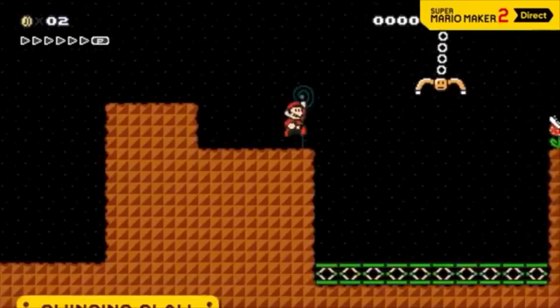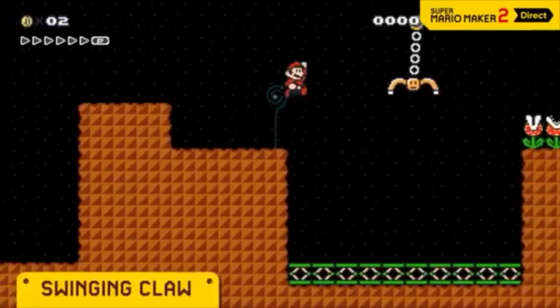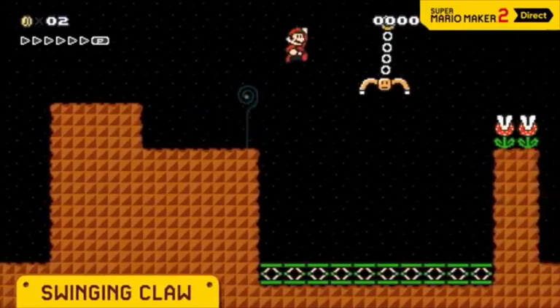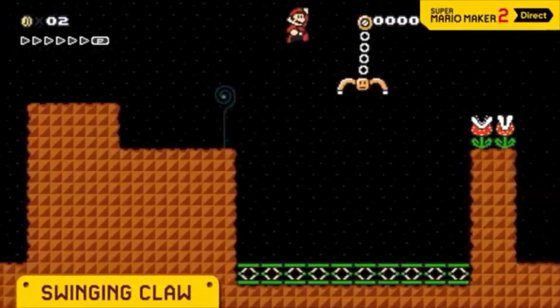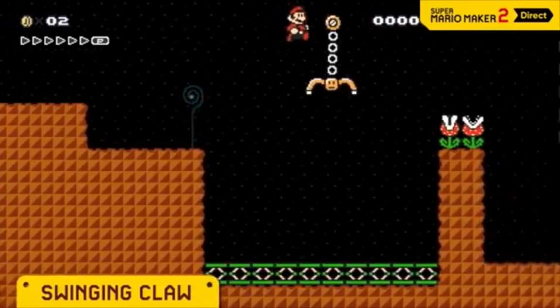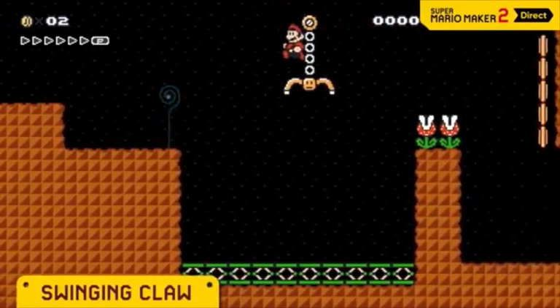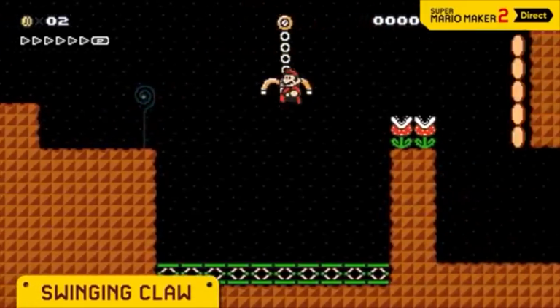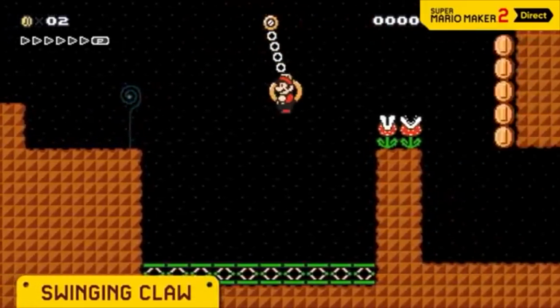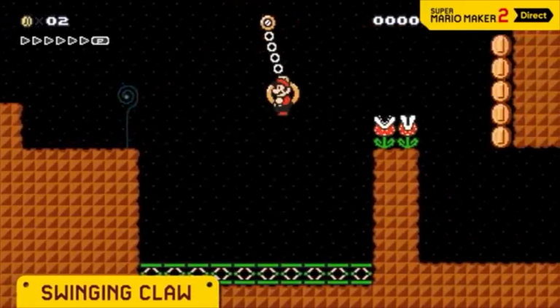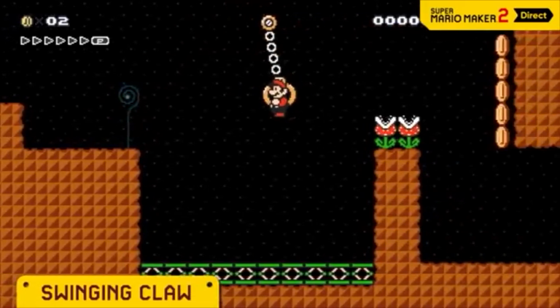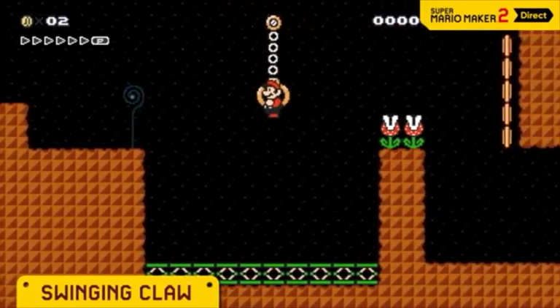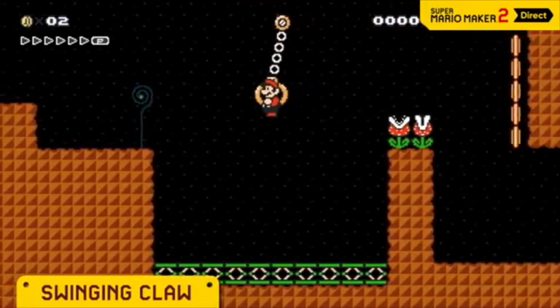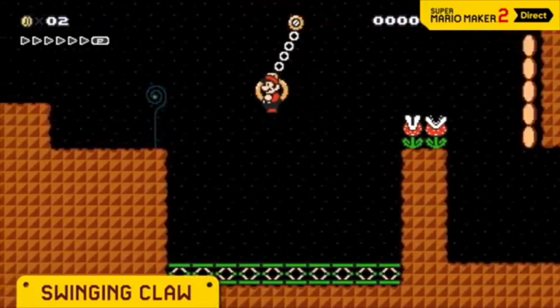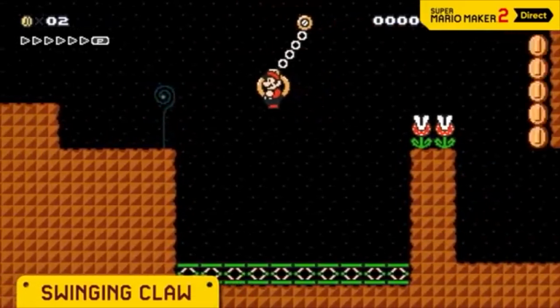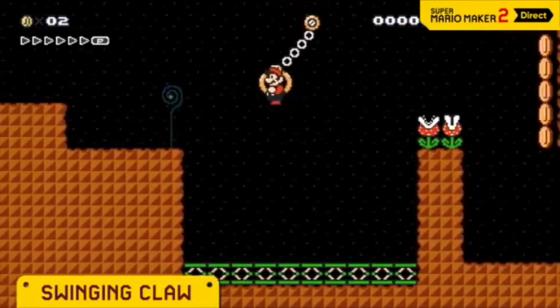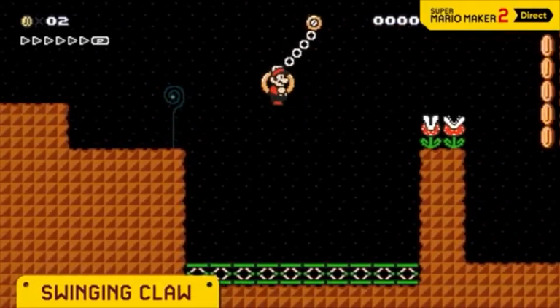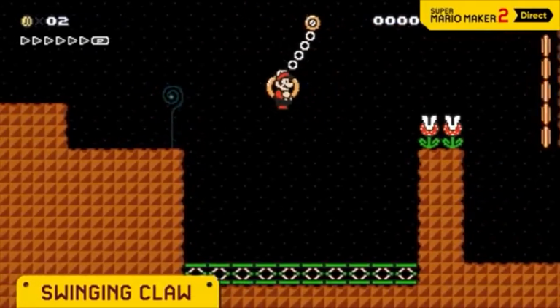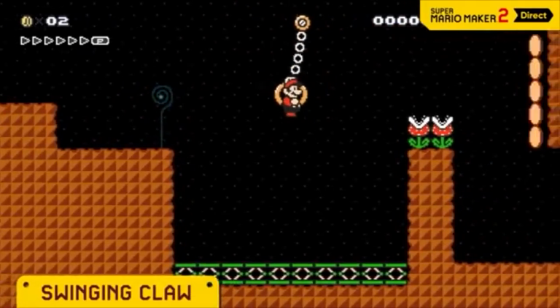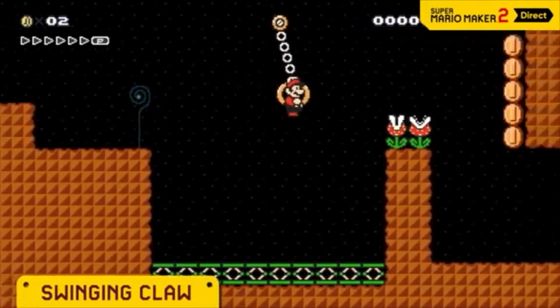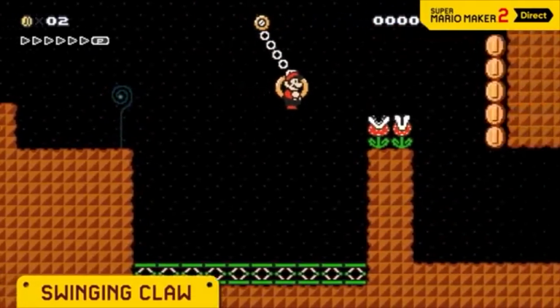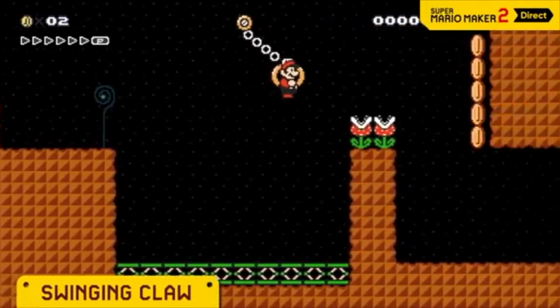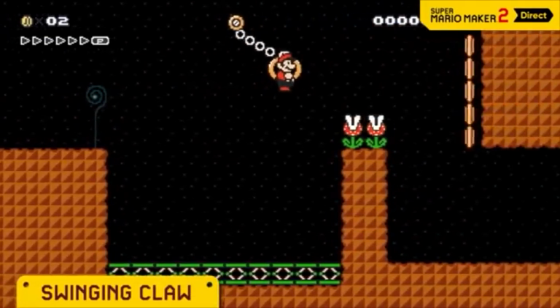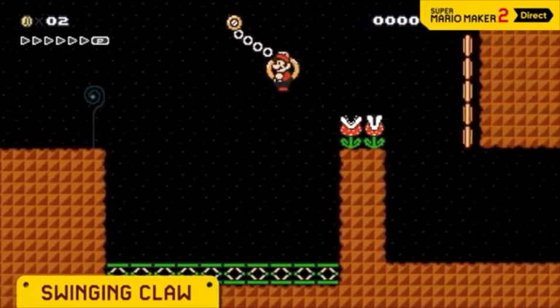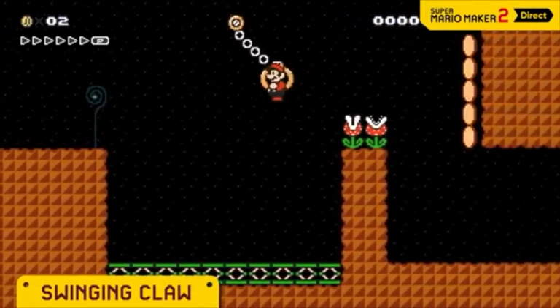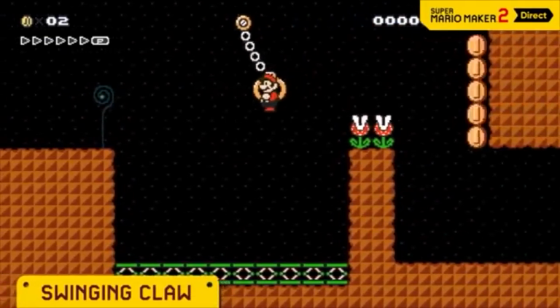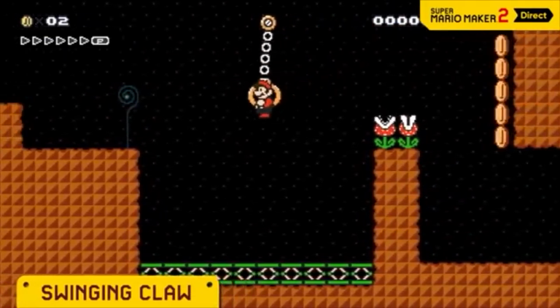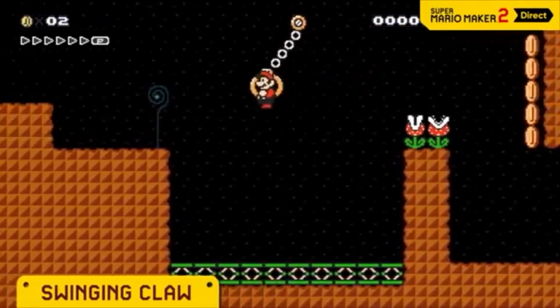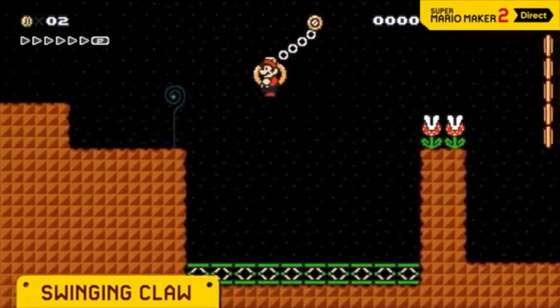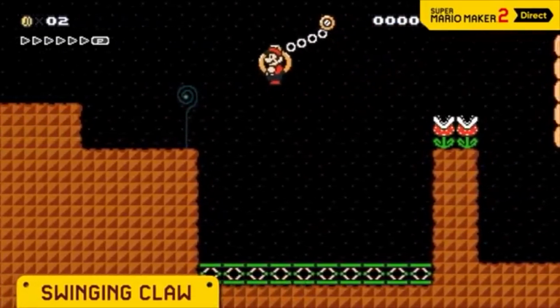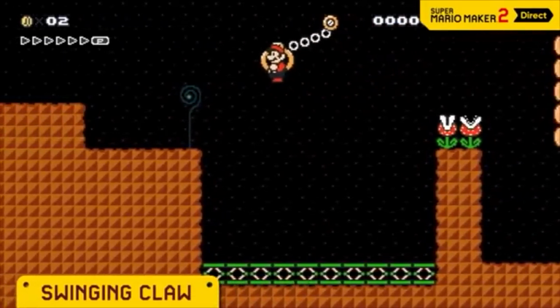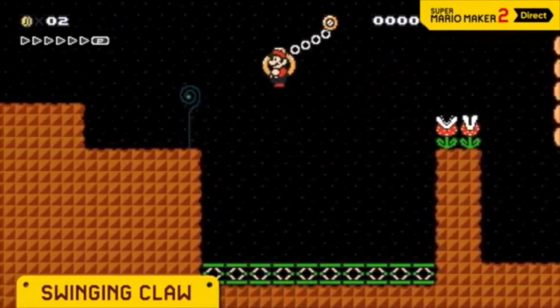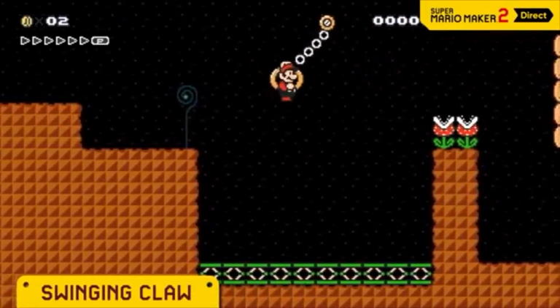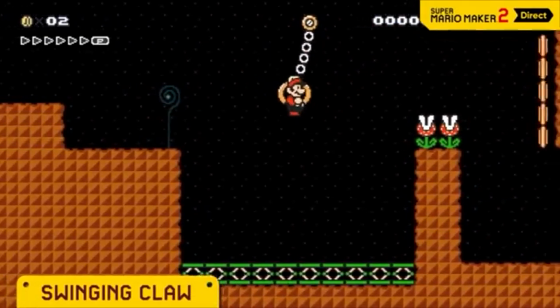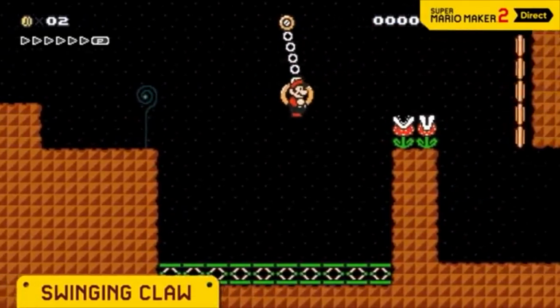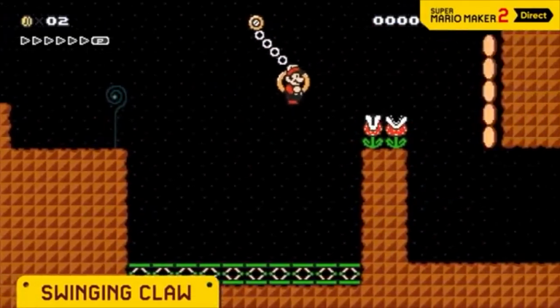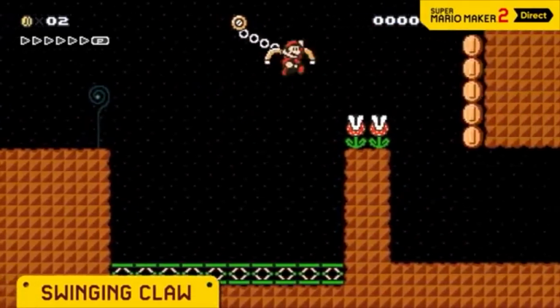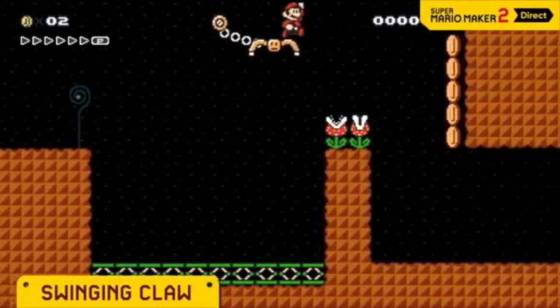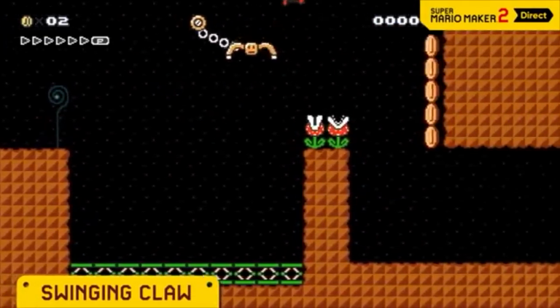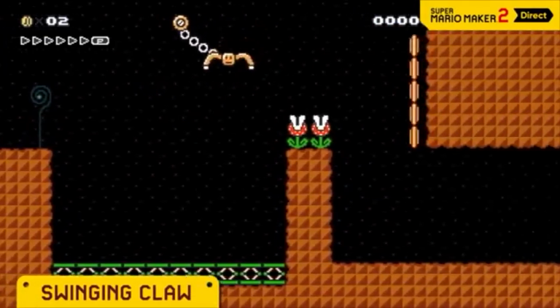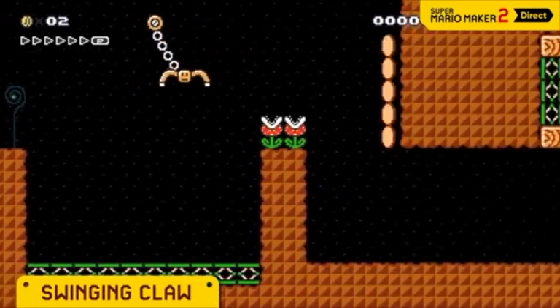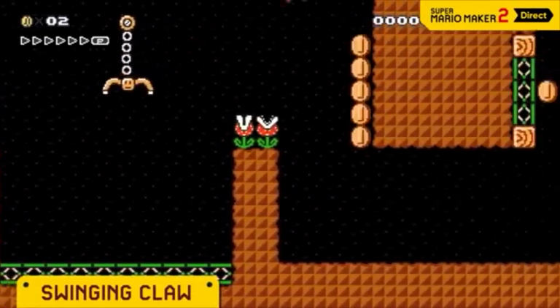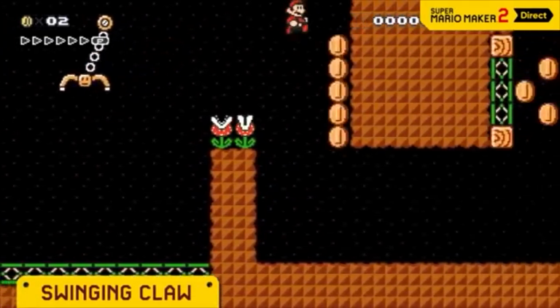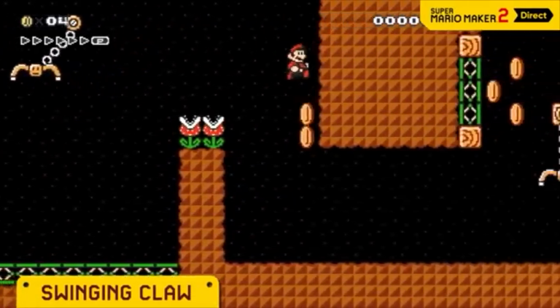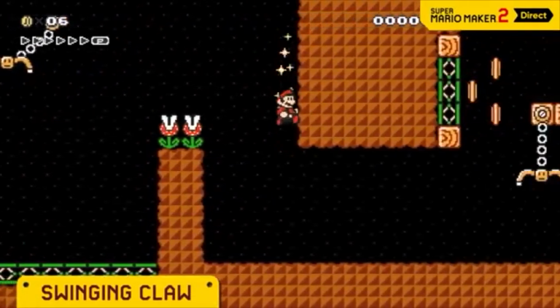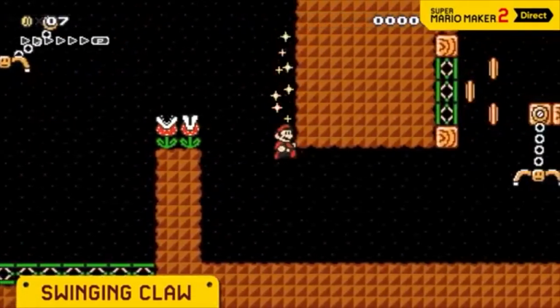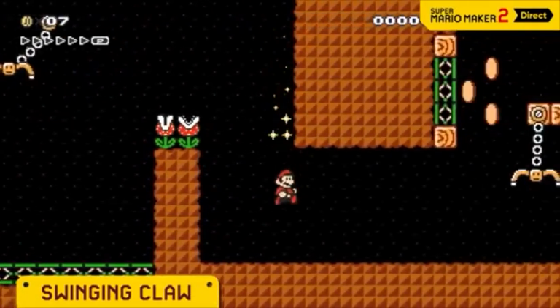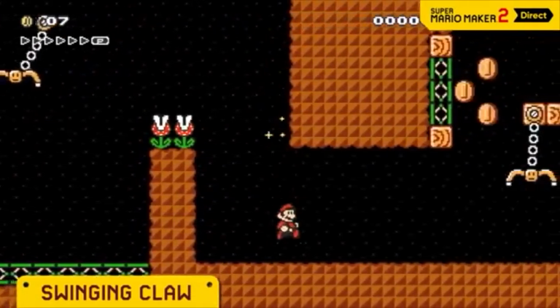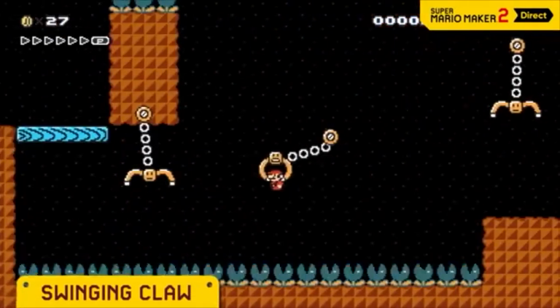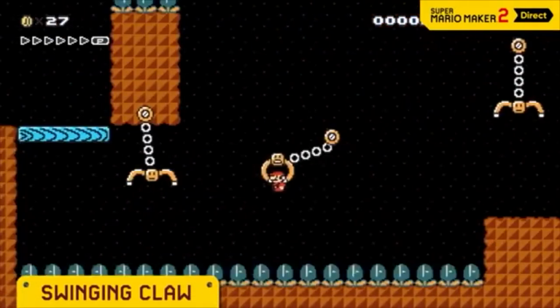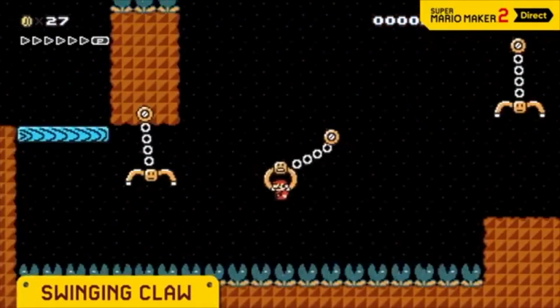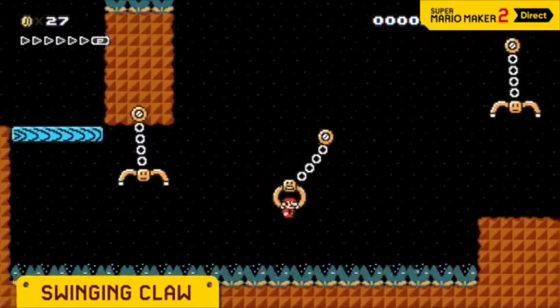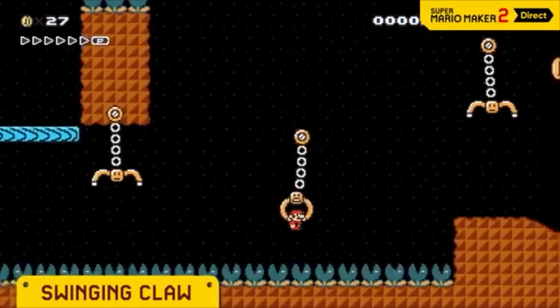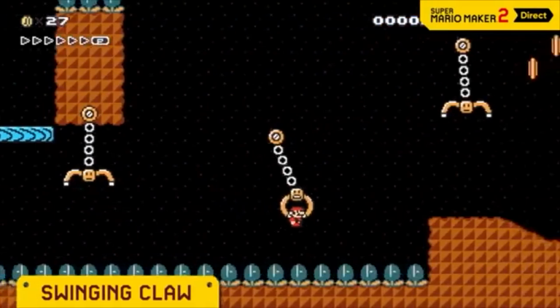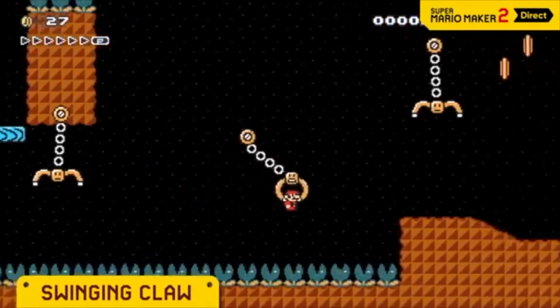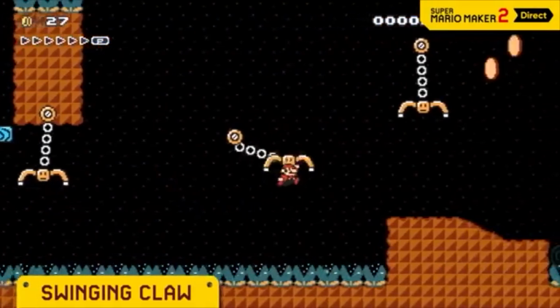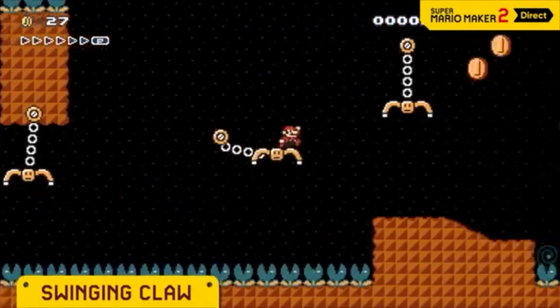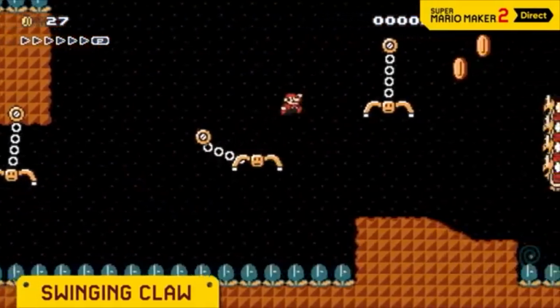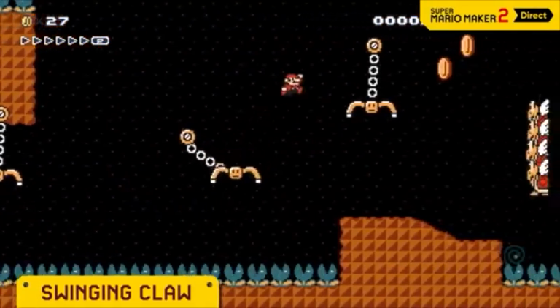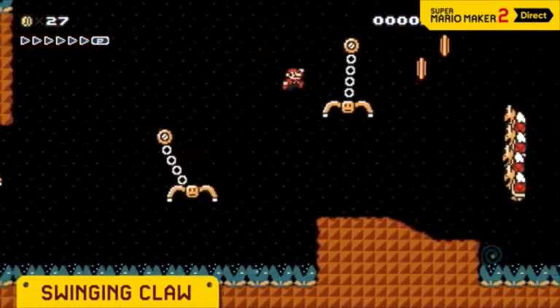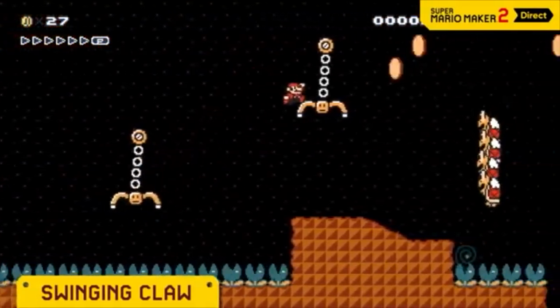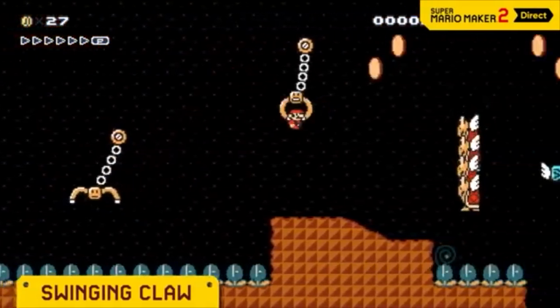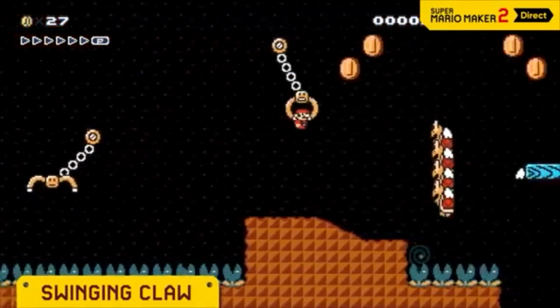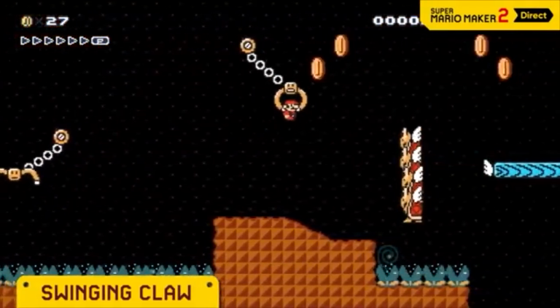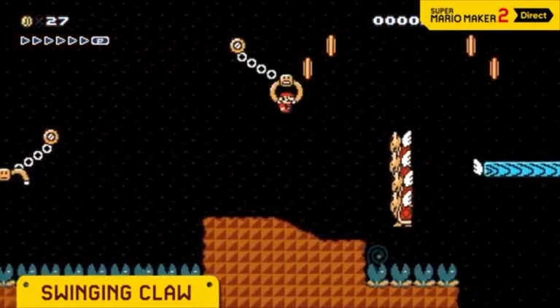Let it grab you. Build momentum. Then jump. Mario can even use seesaws to send himself flying.